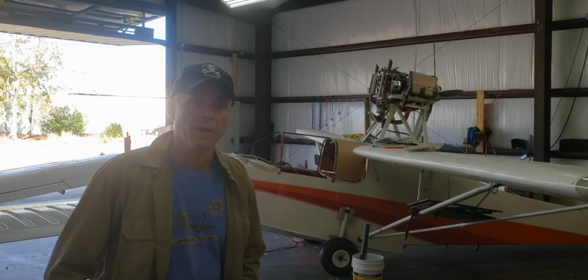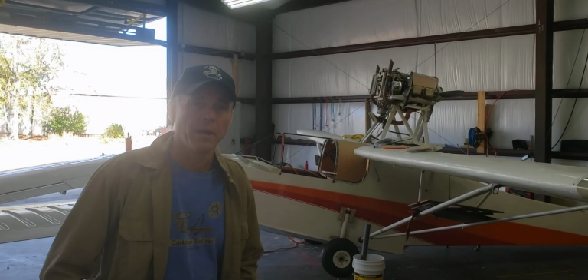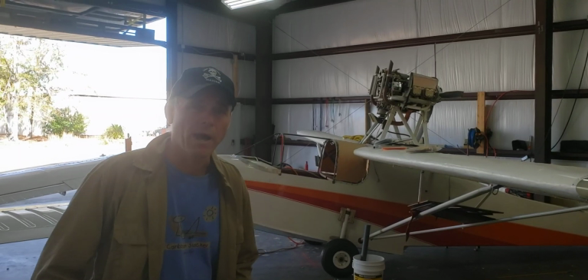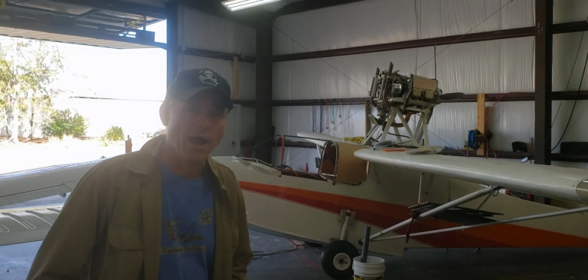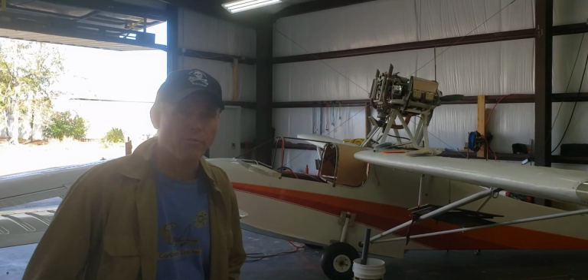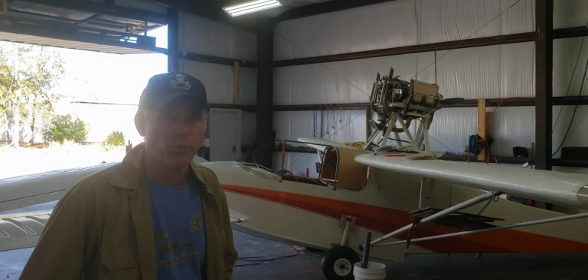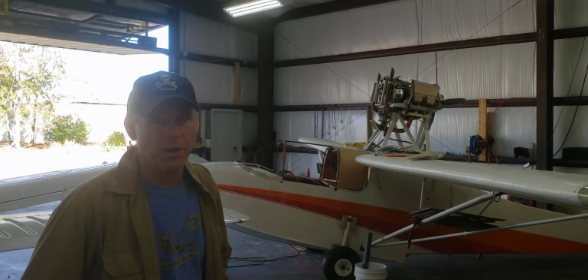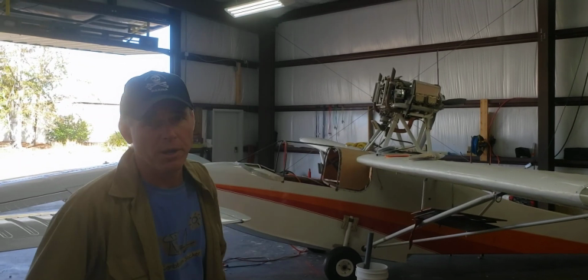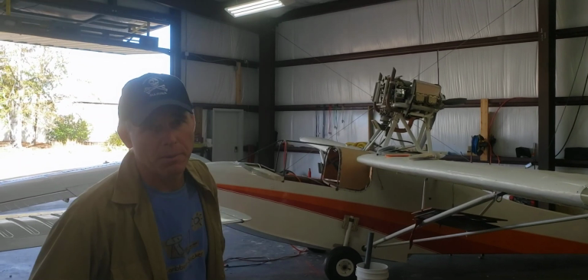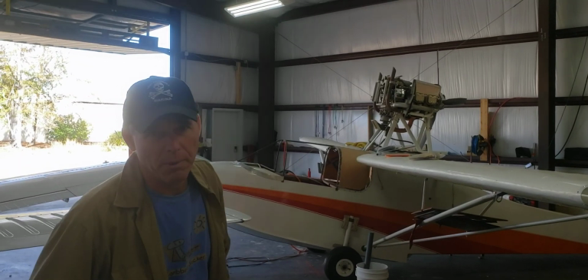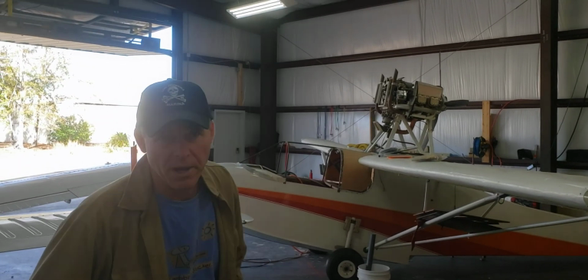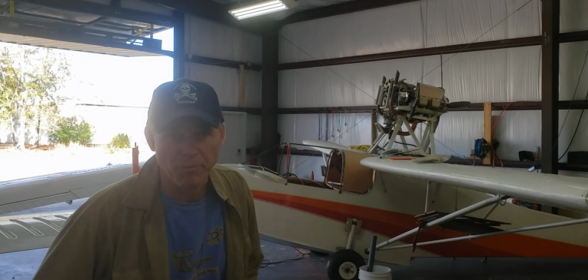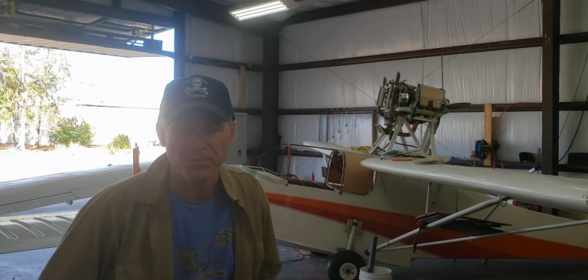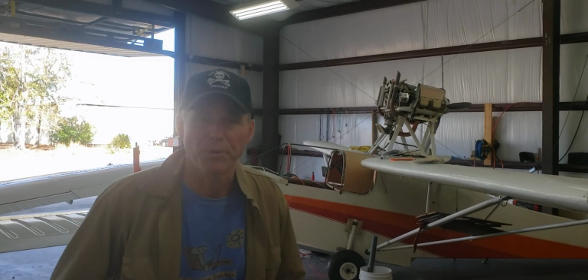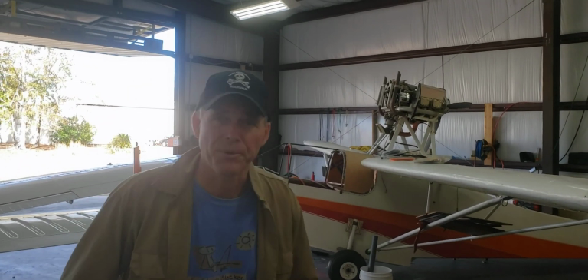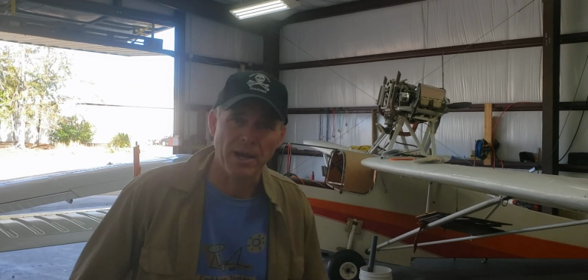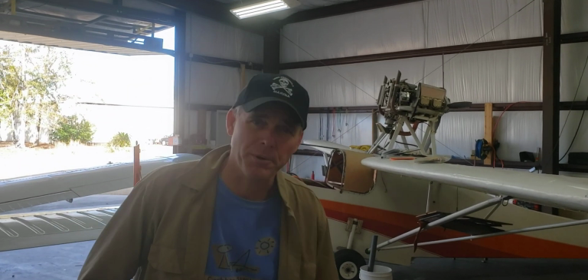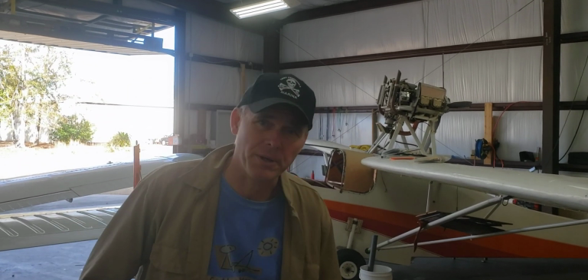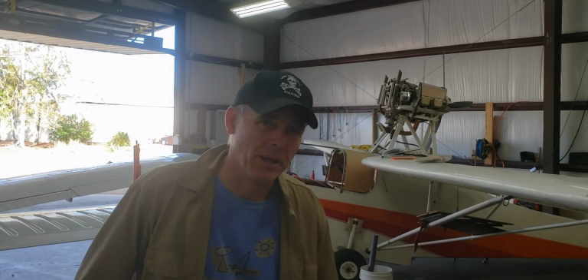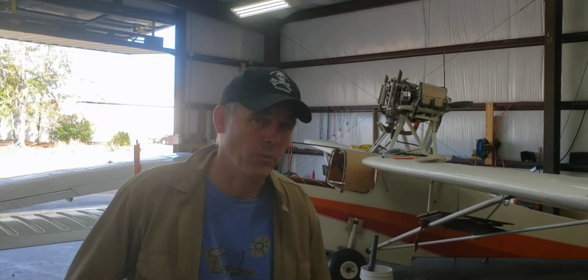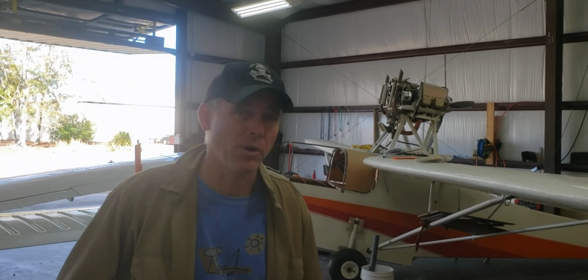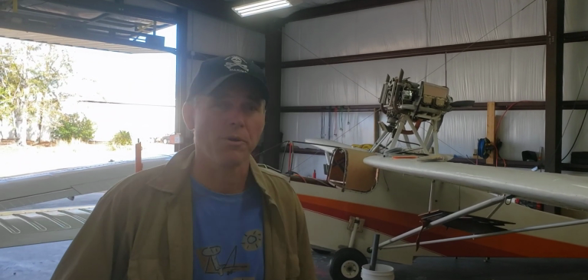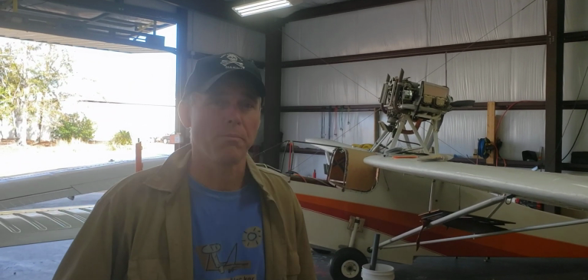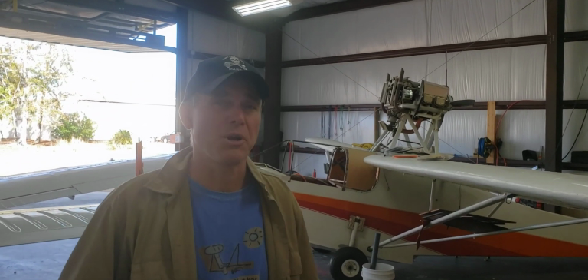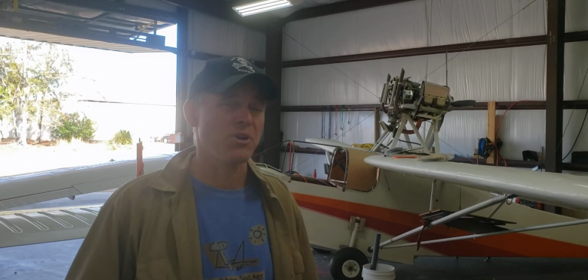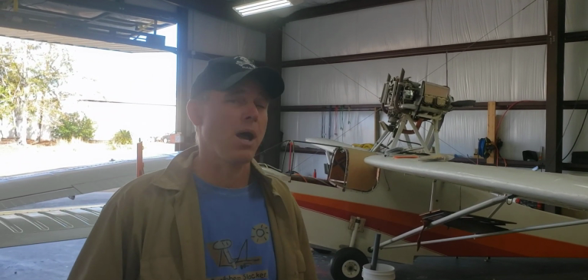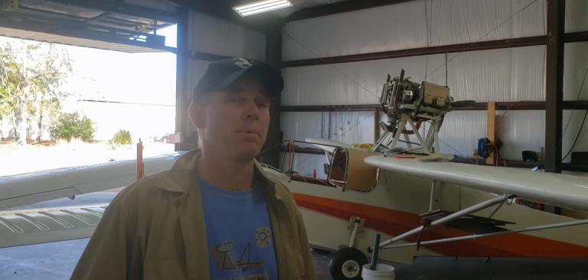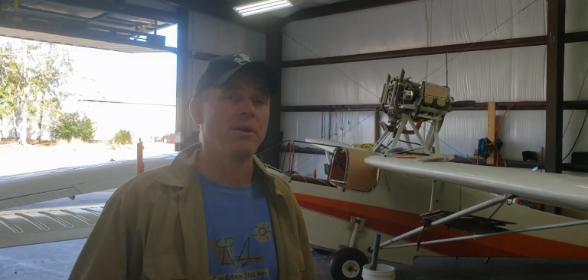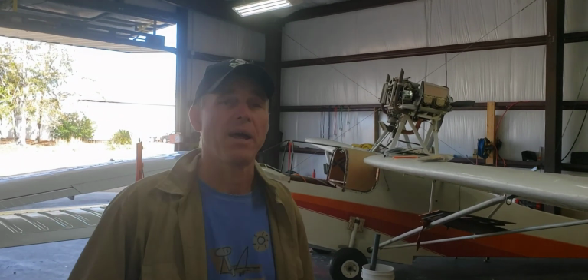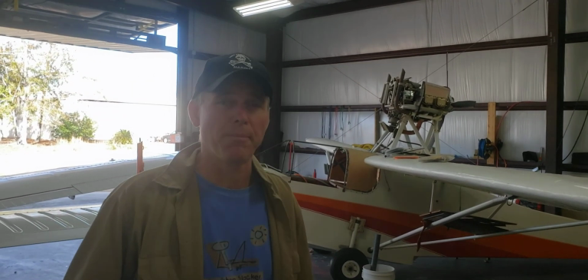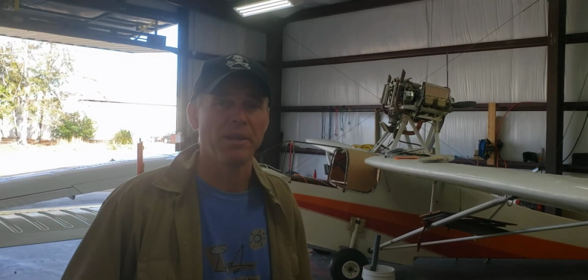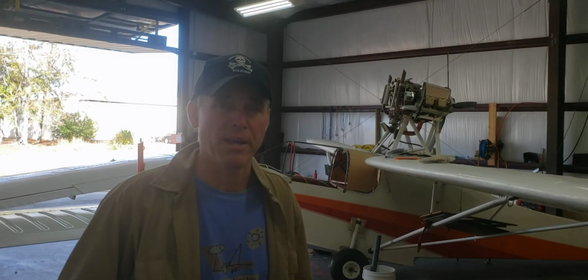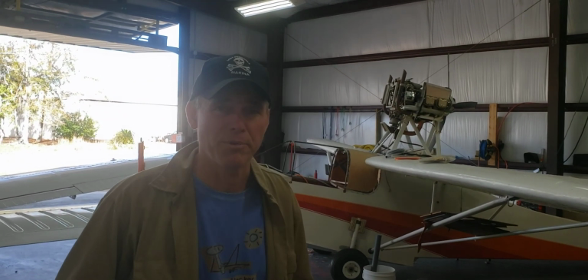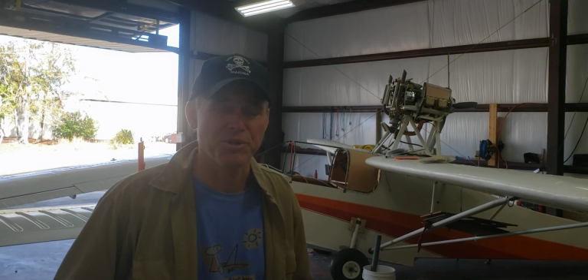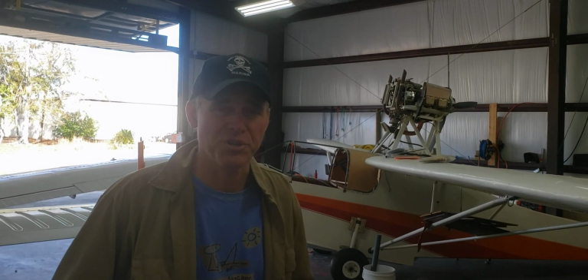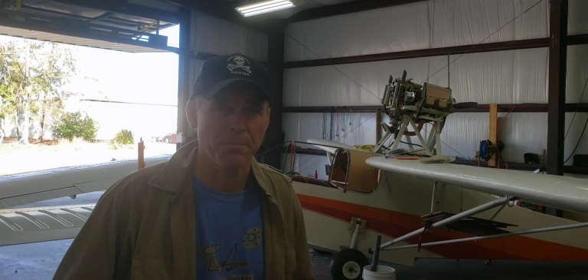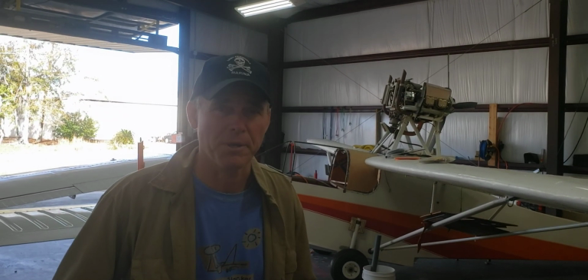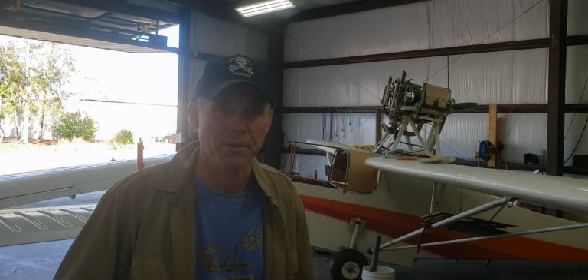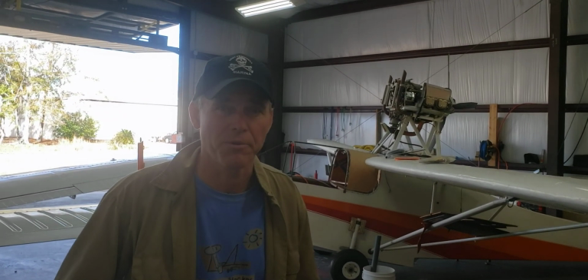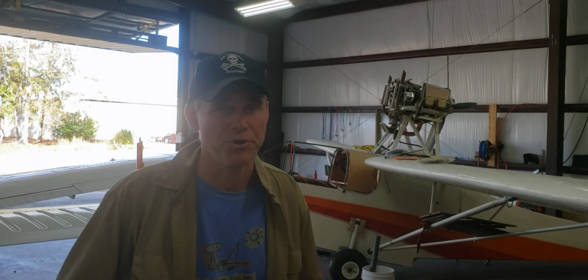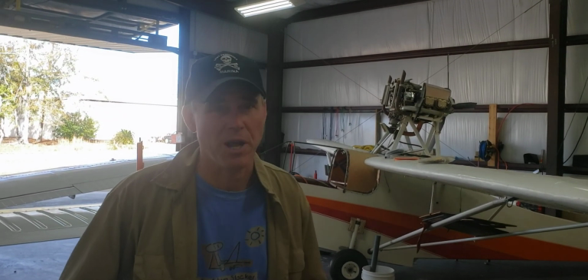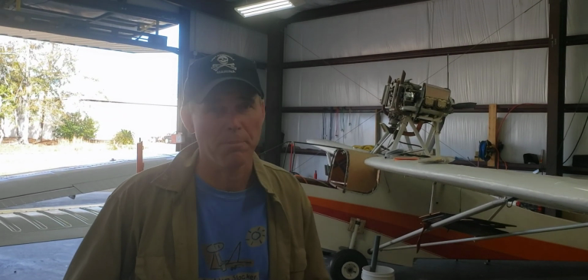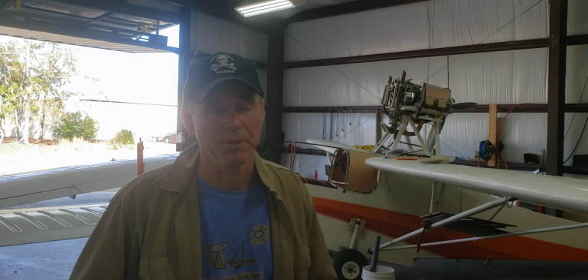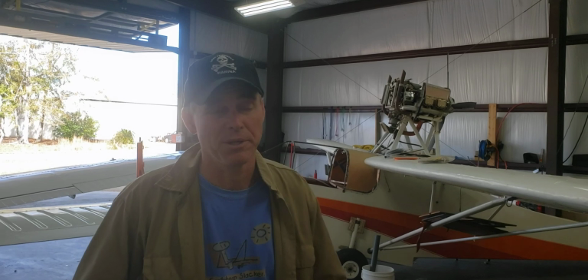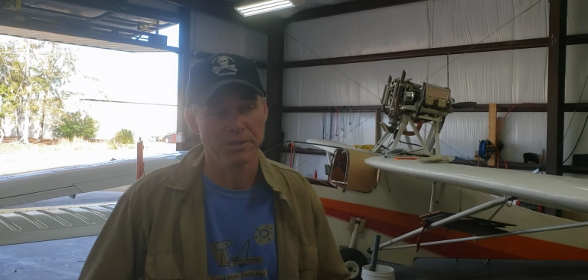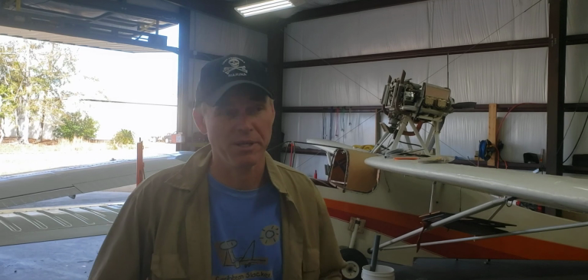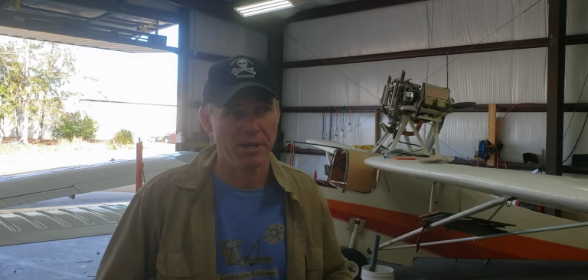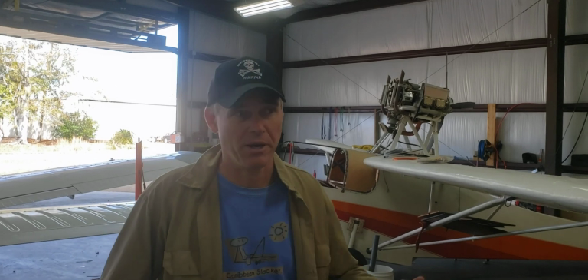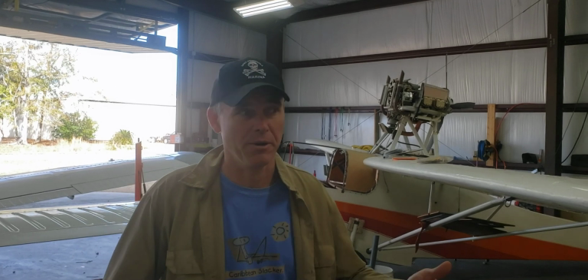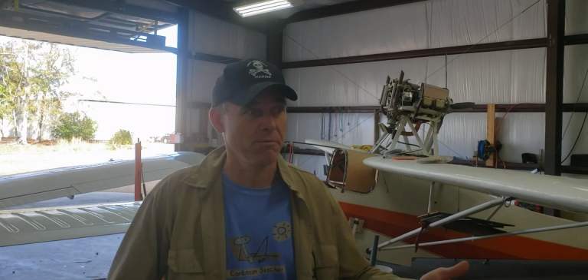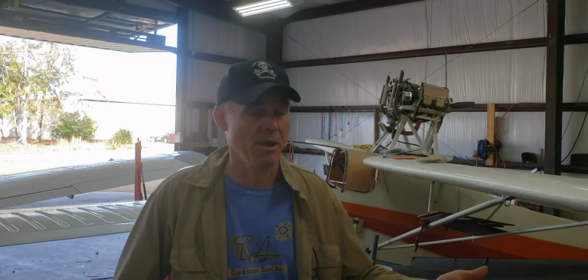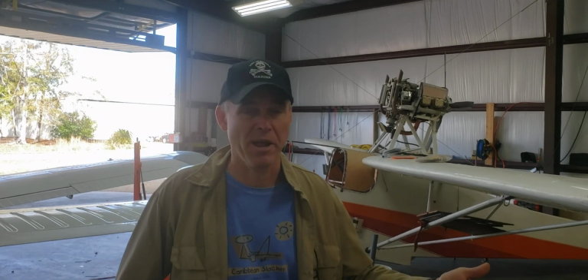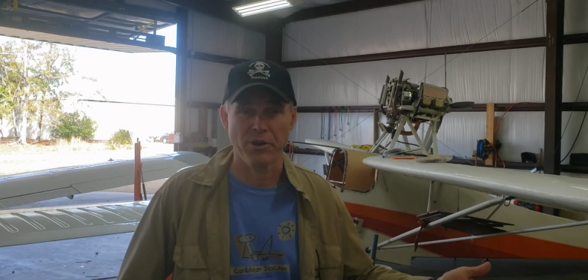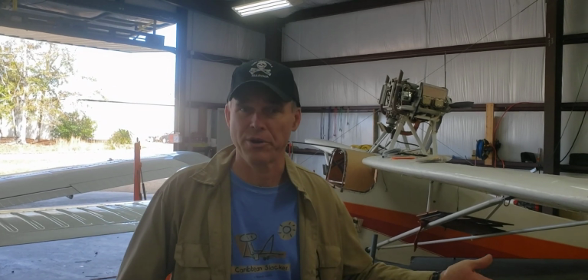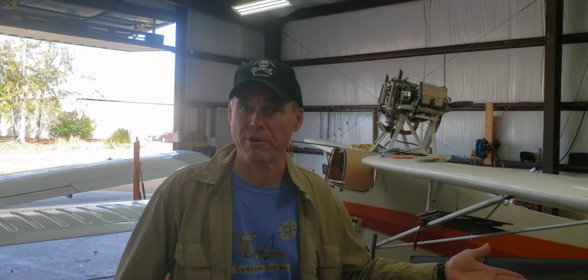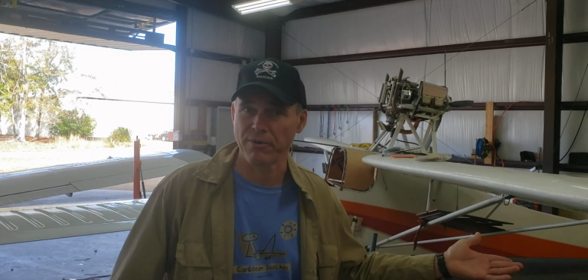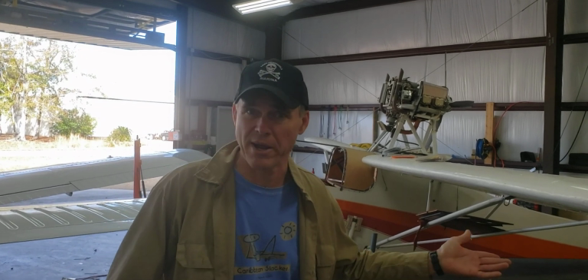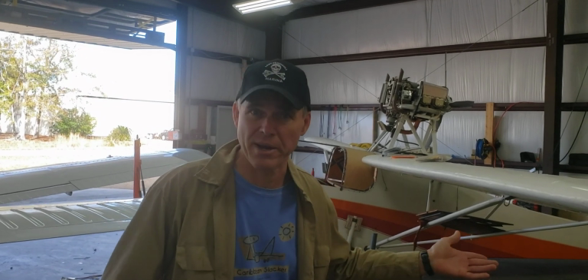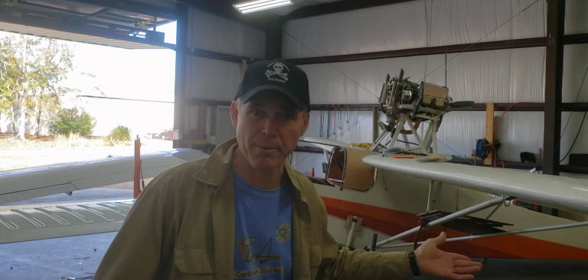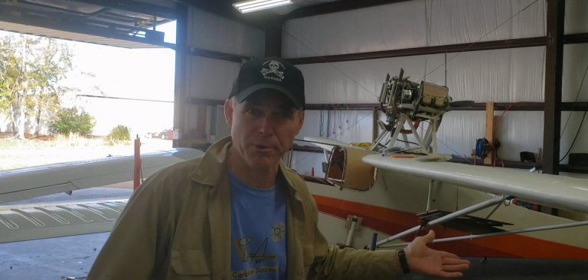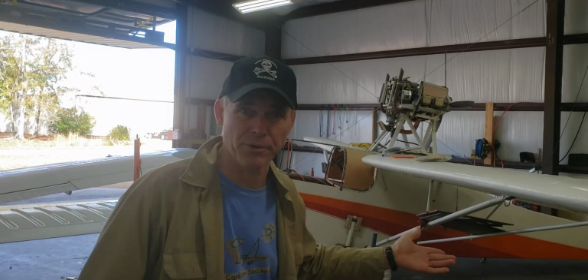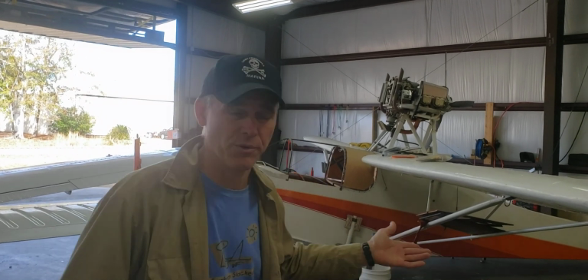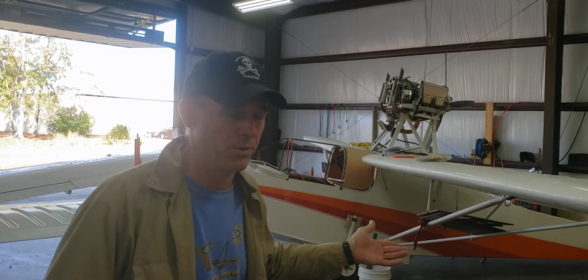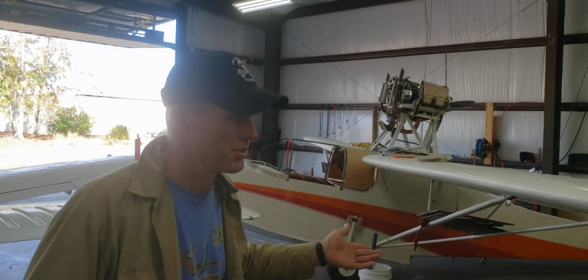Hi everyone, my name is Bill Tavrit and welcome to my shop in Diamond Head, Mississippi.